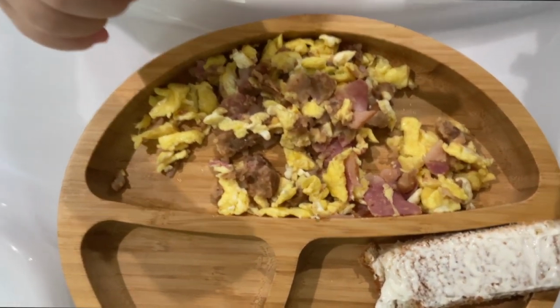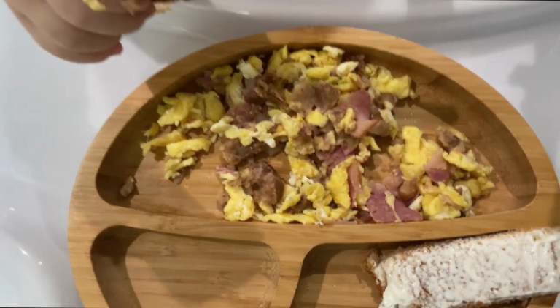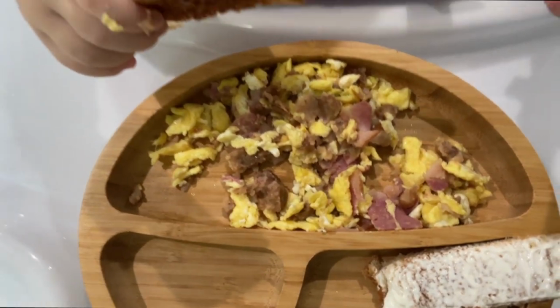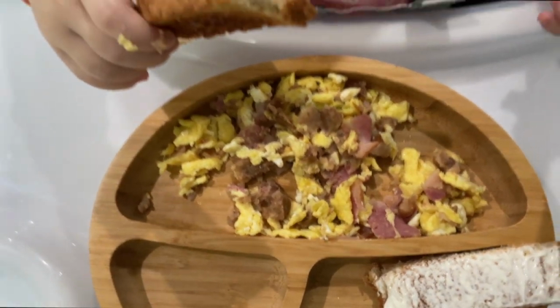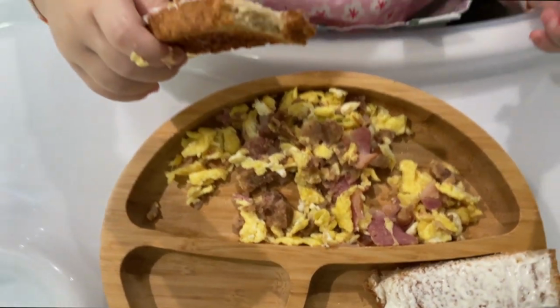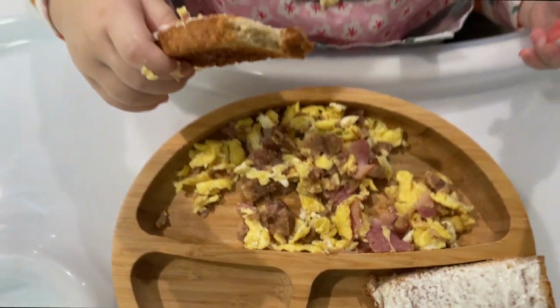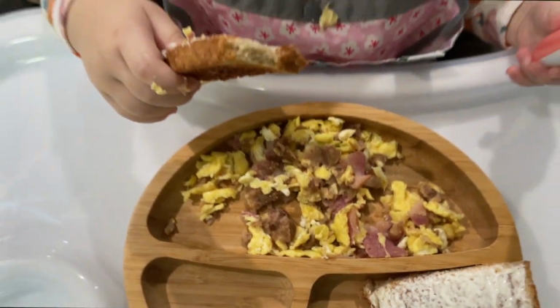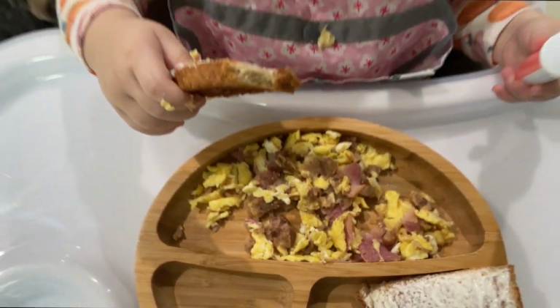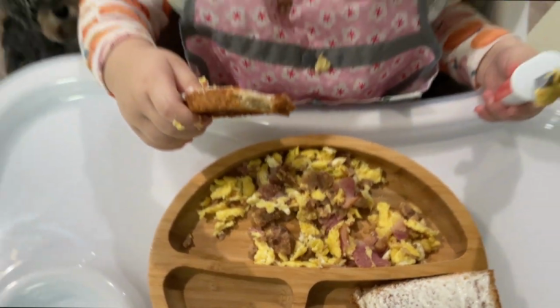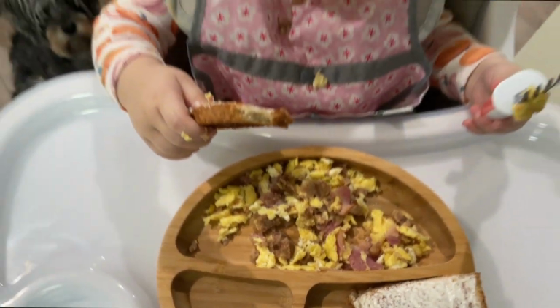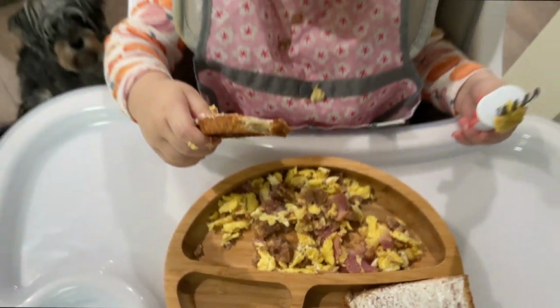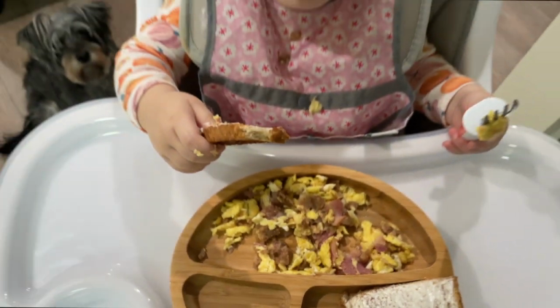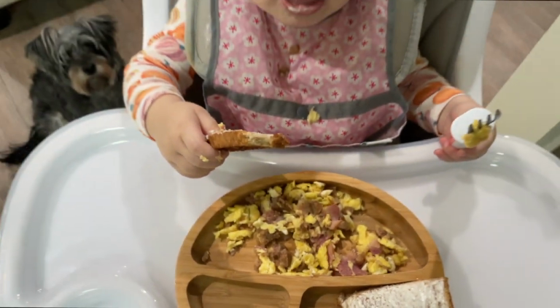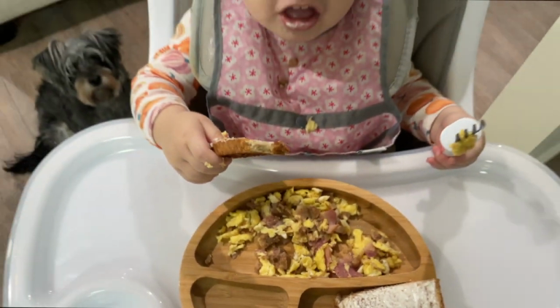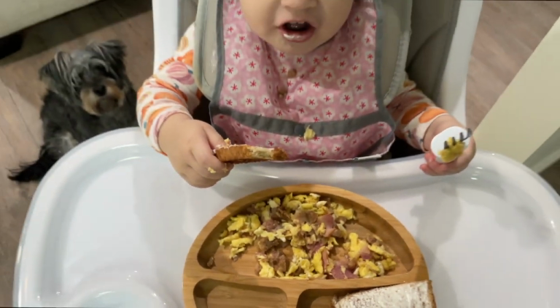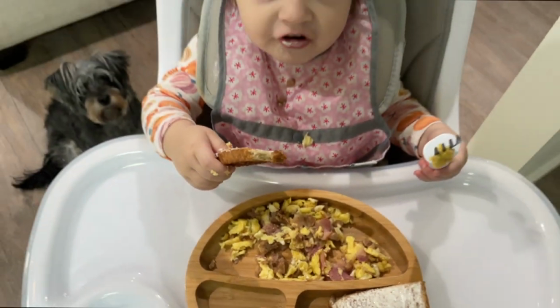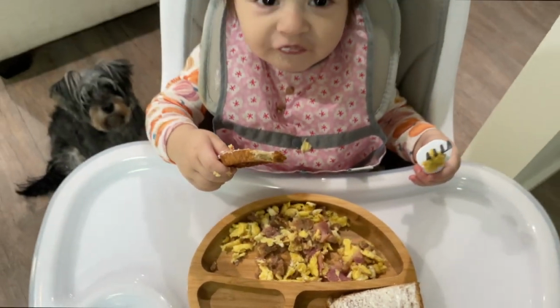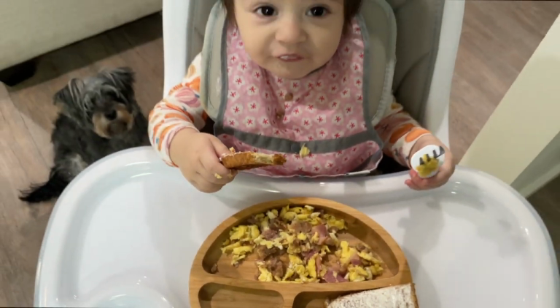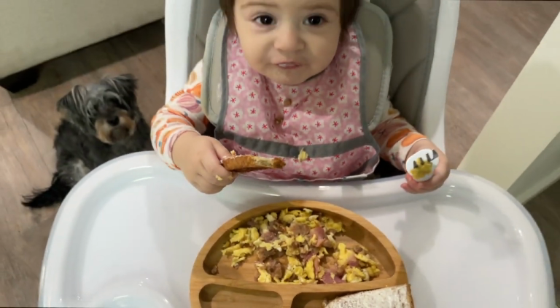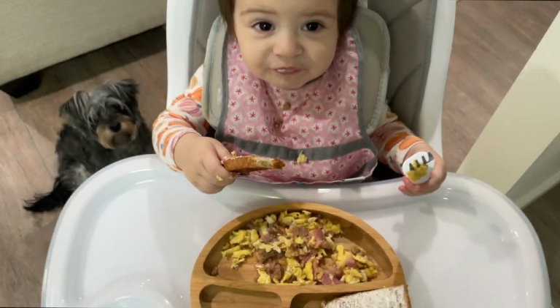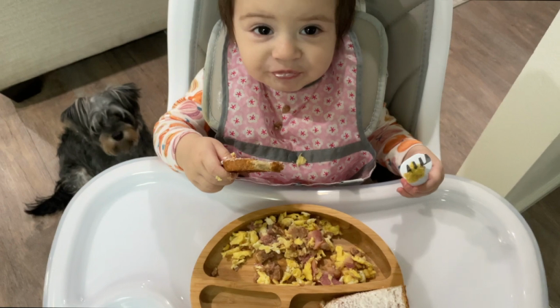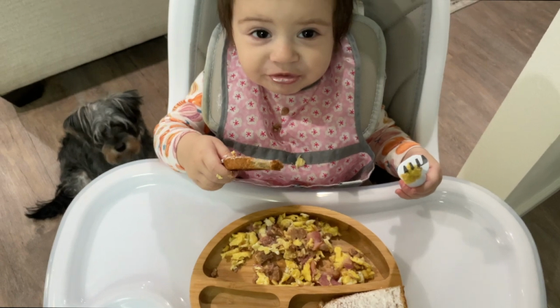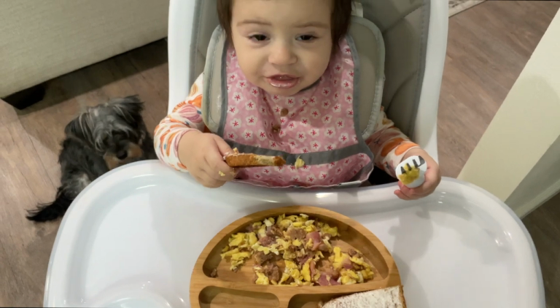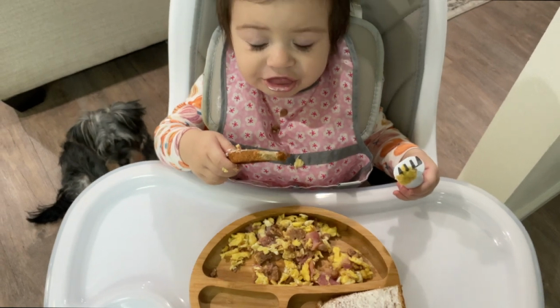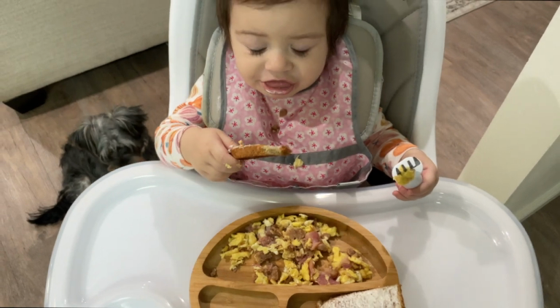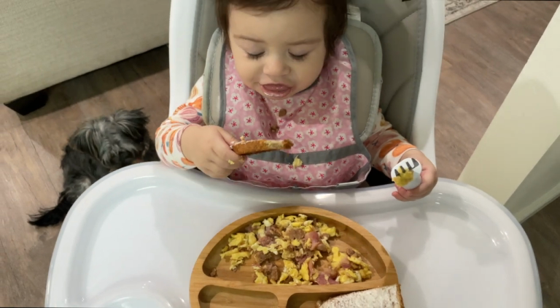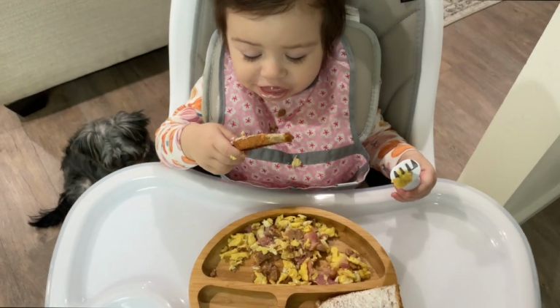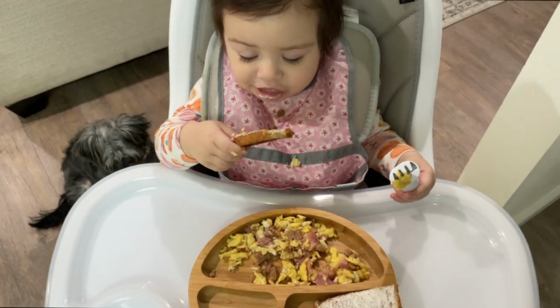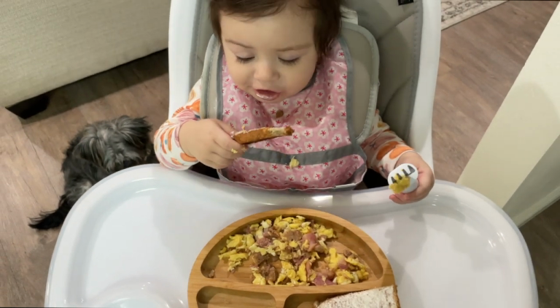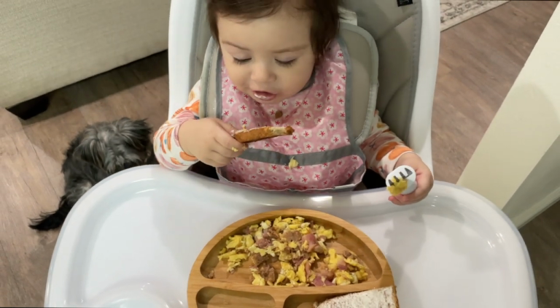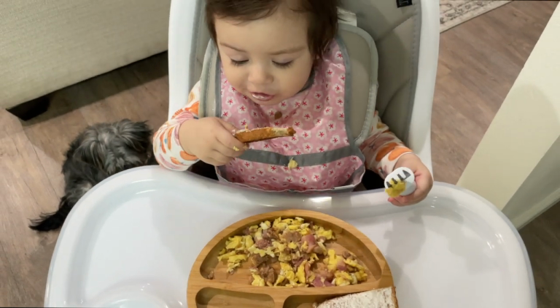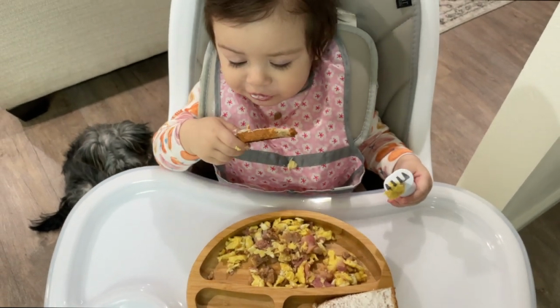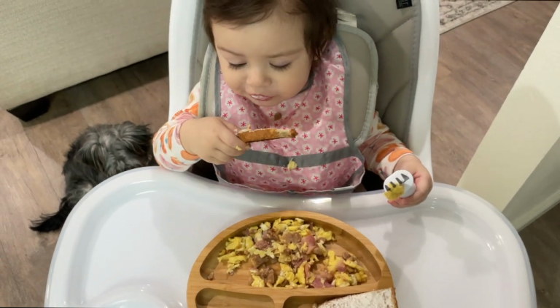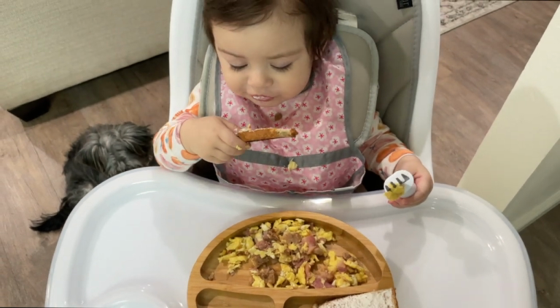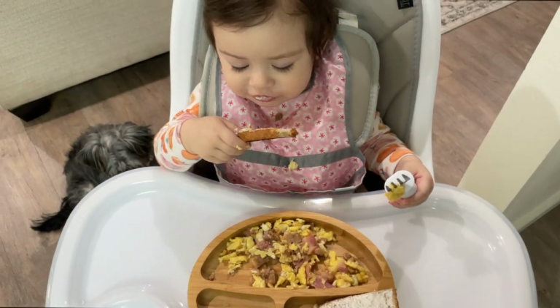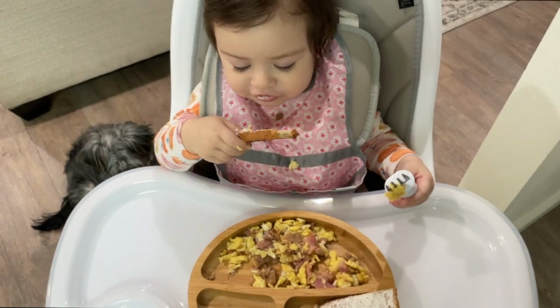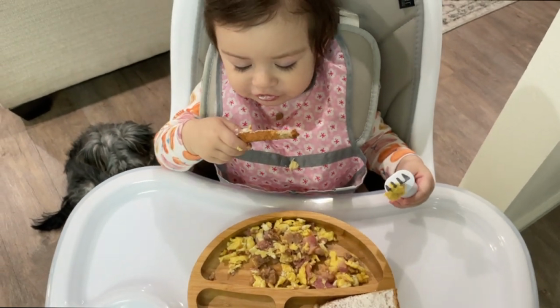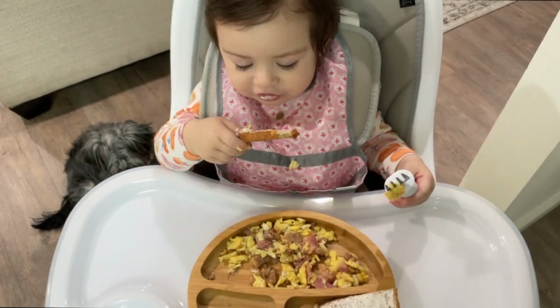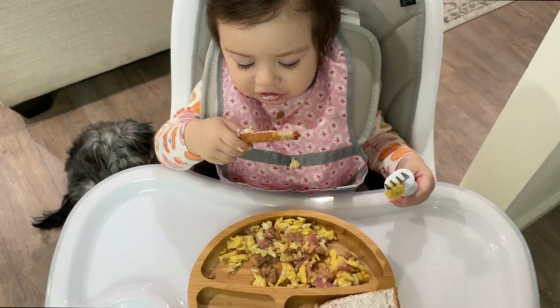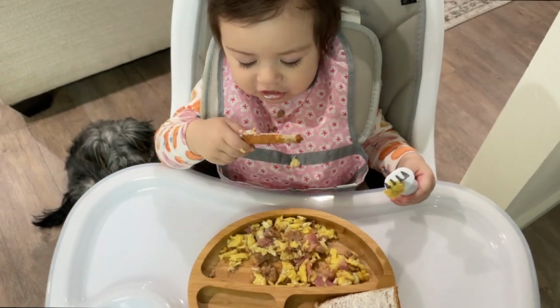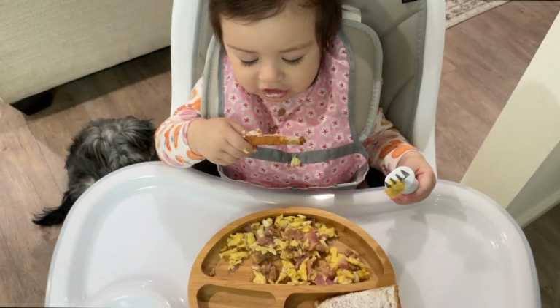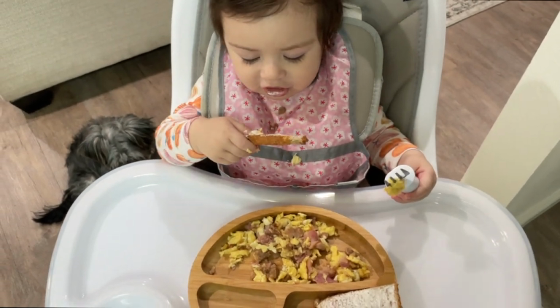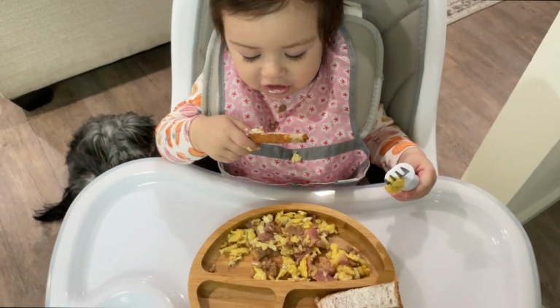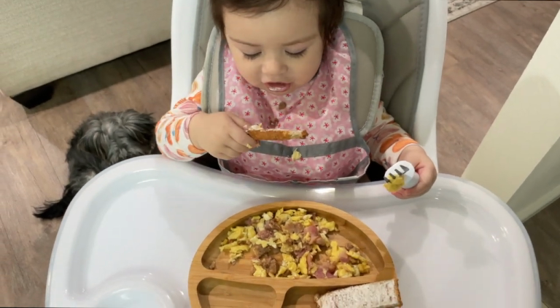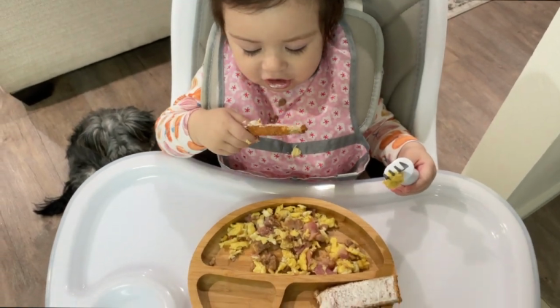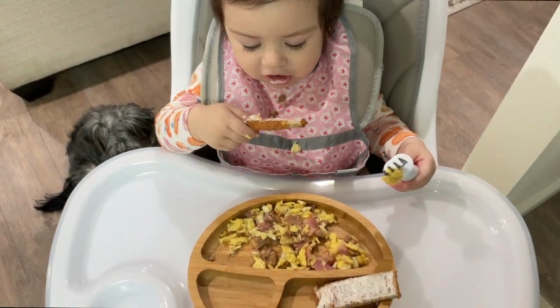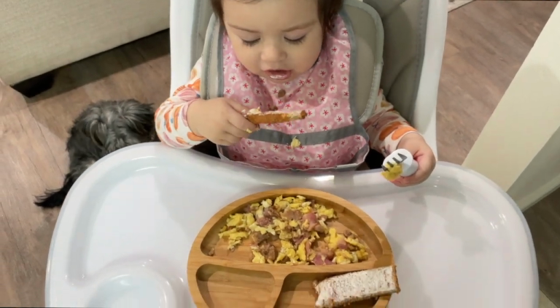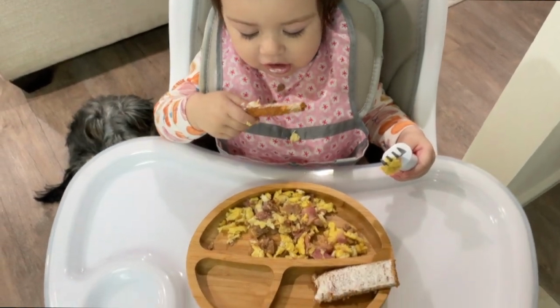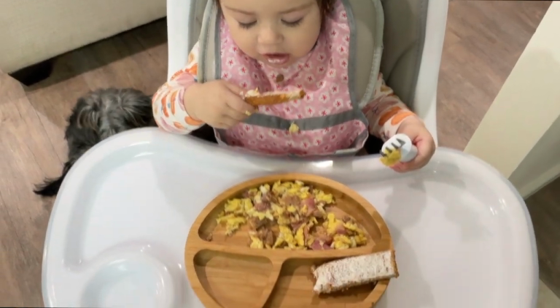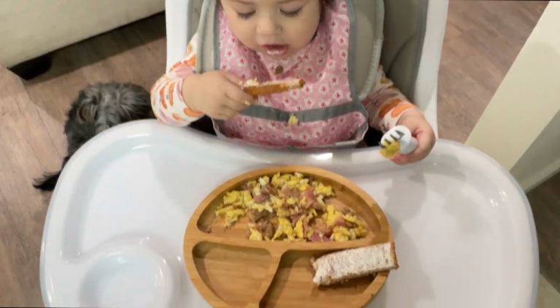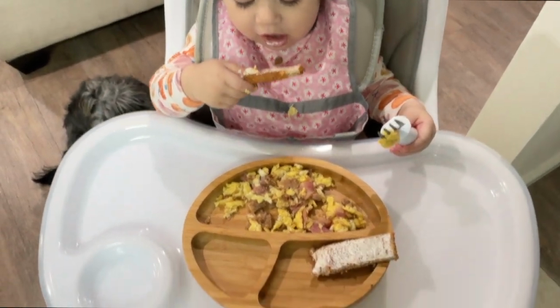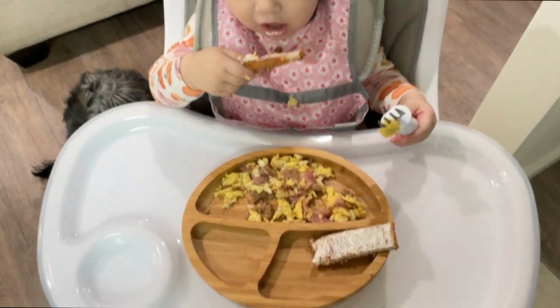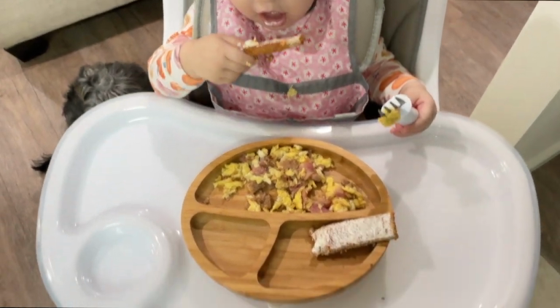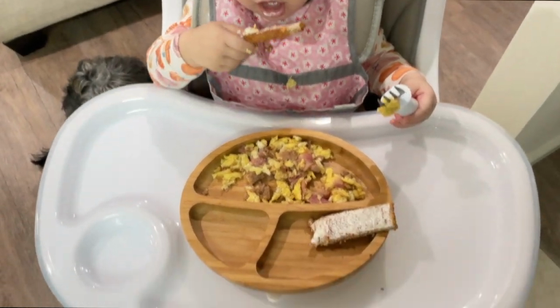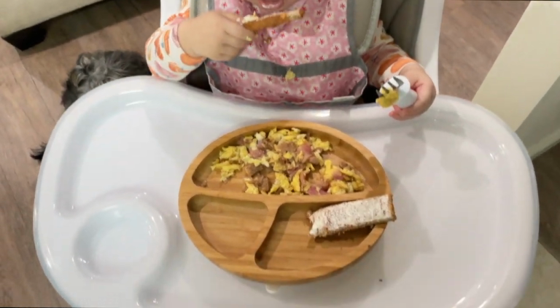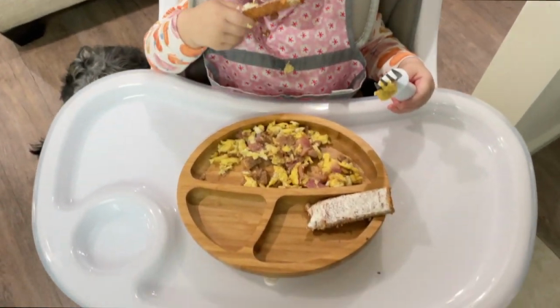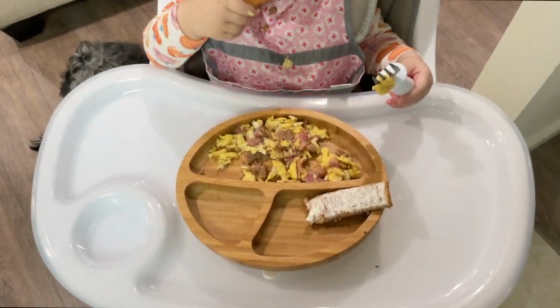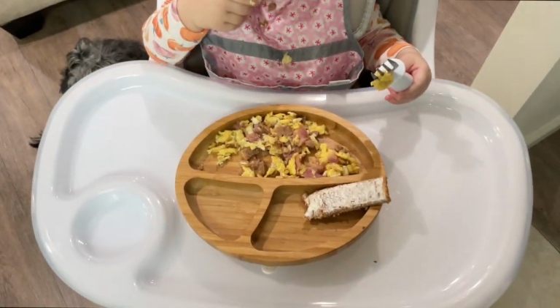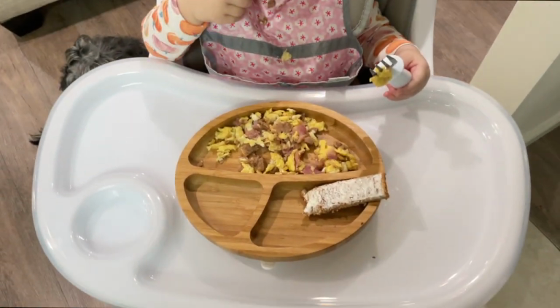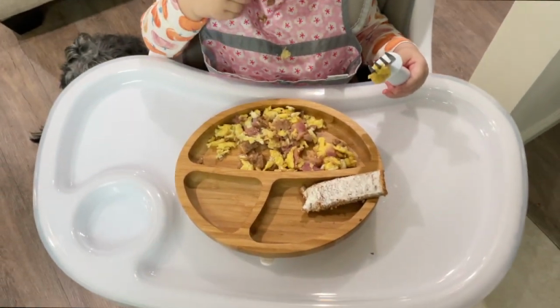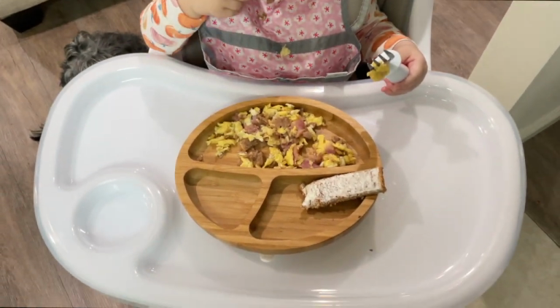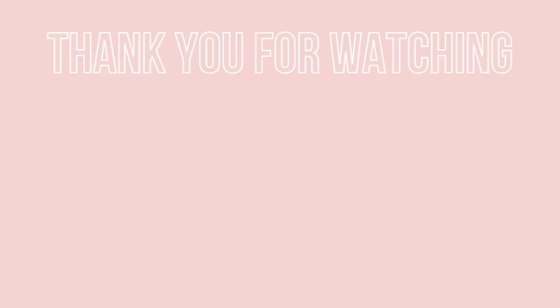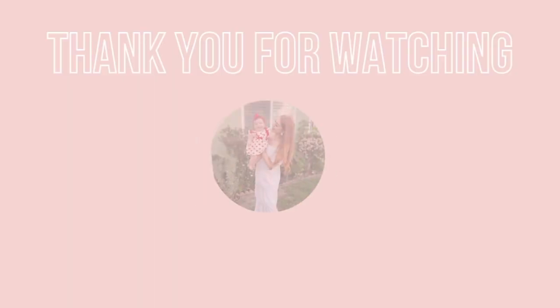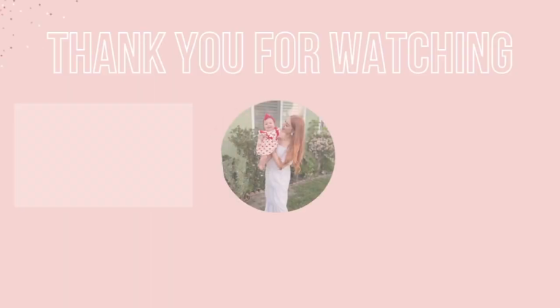That's it for today! I hope you guys enjoyed this video and I hope it made your life easier figuring out what to make your baby for breakfast. Don't forget to like and subscribe!